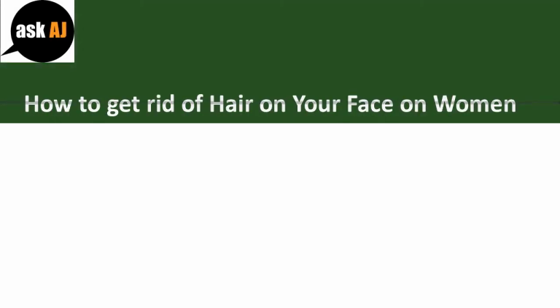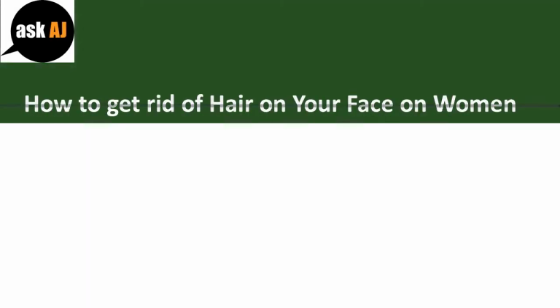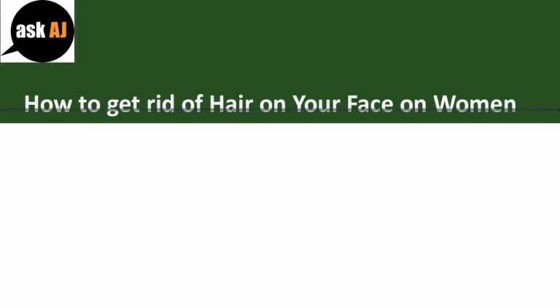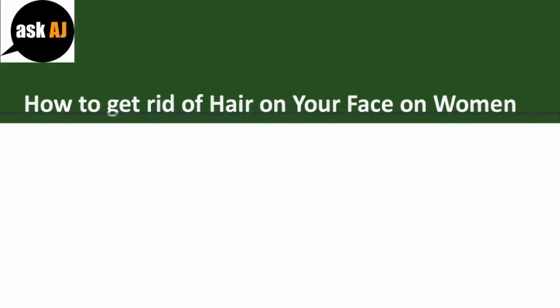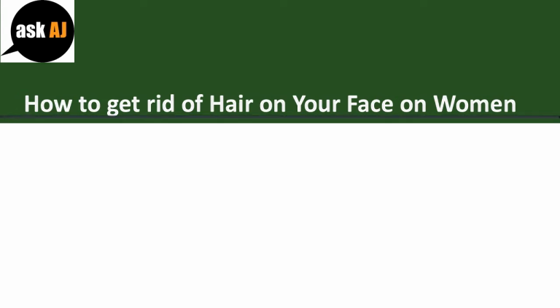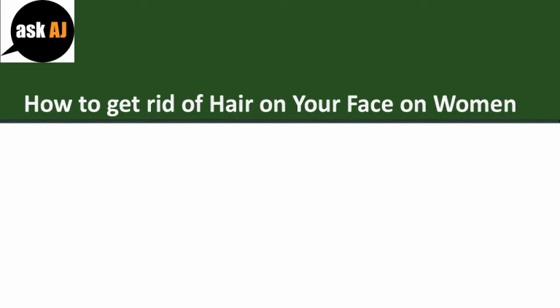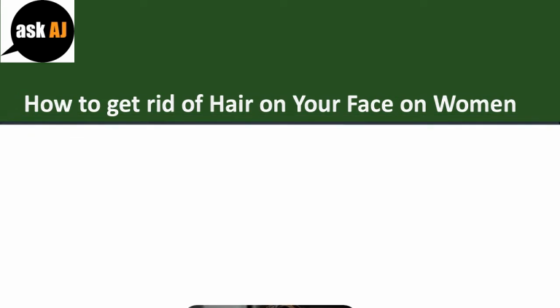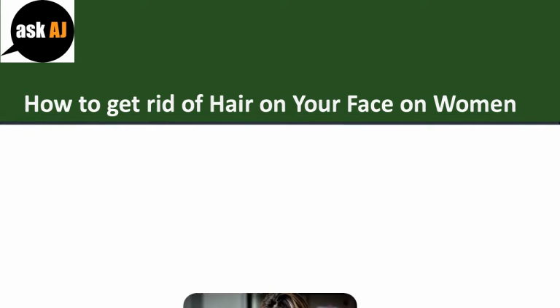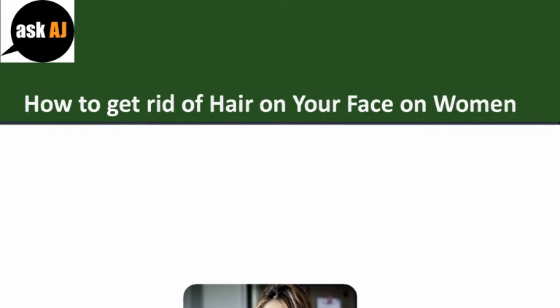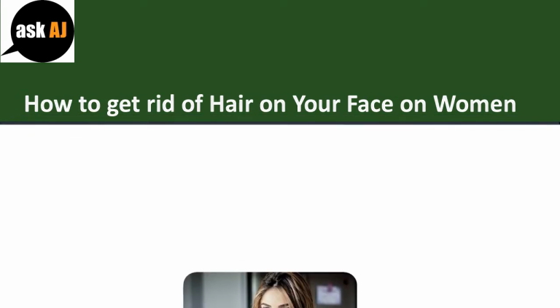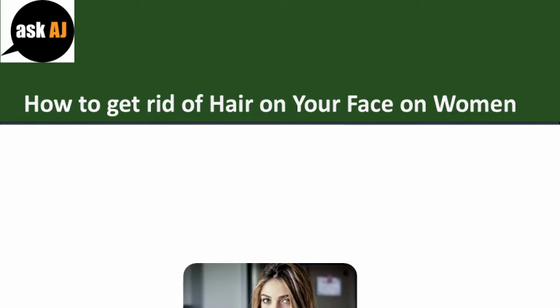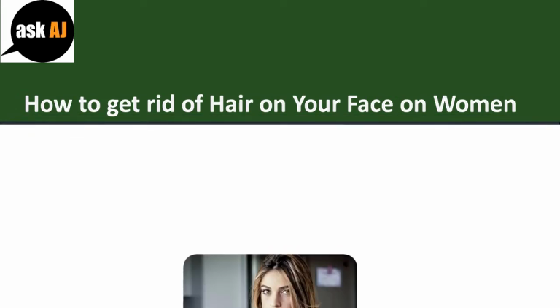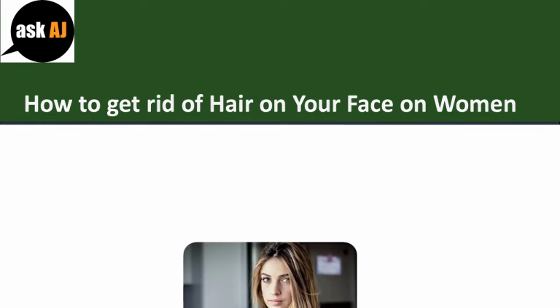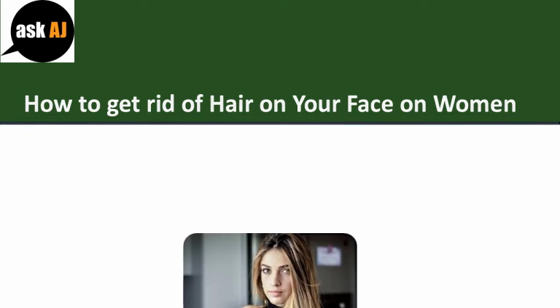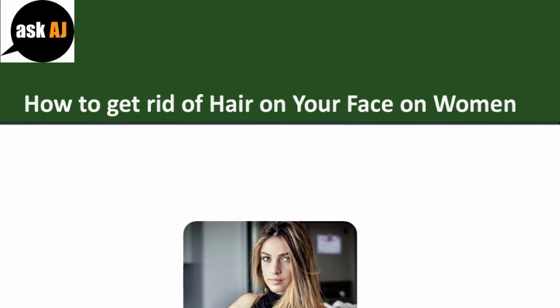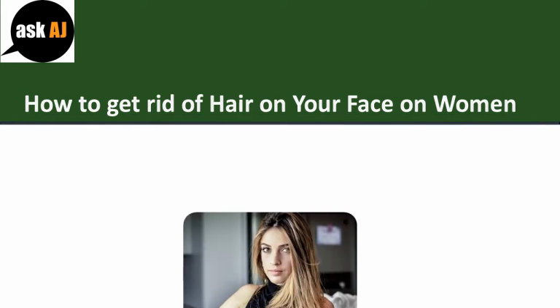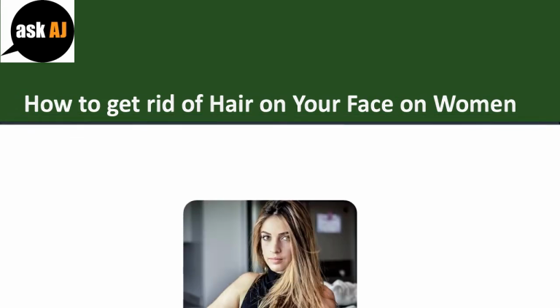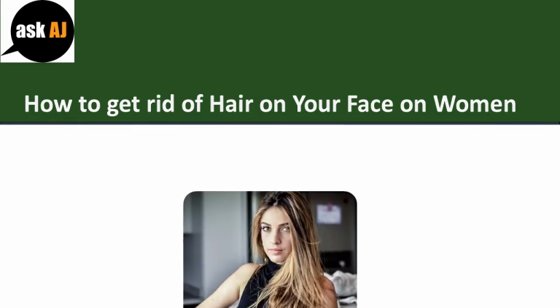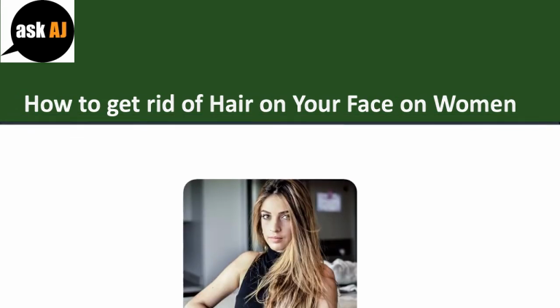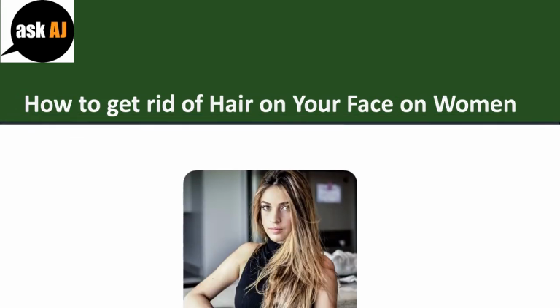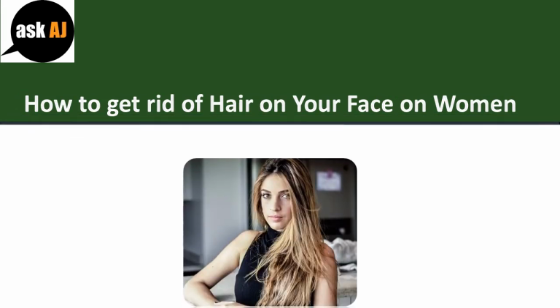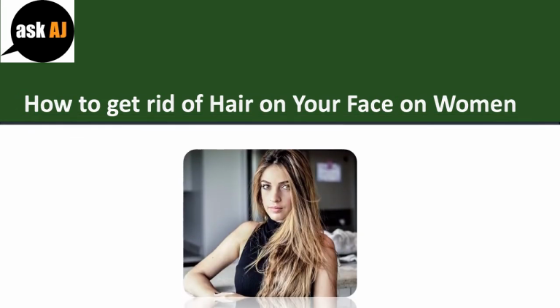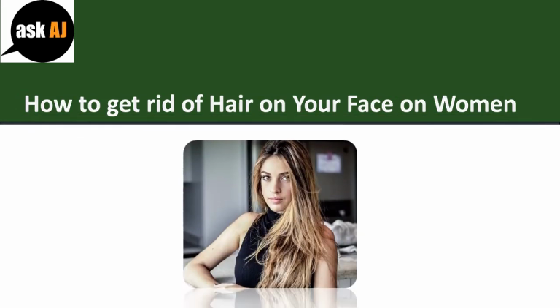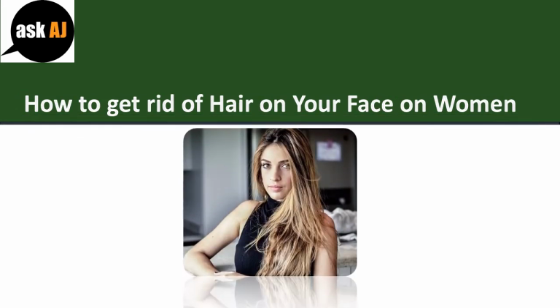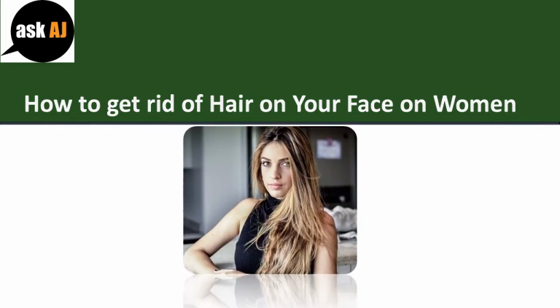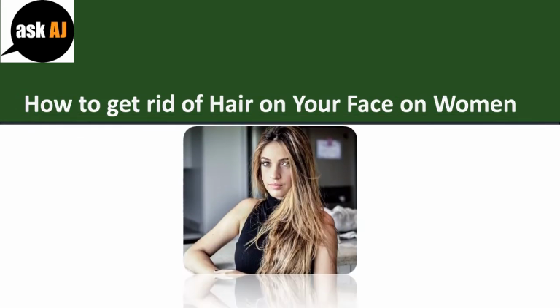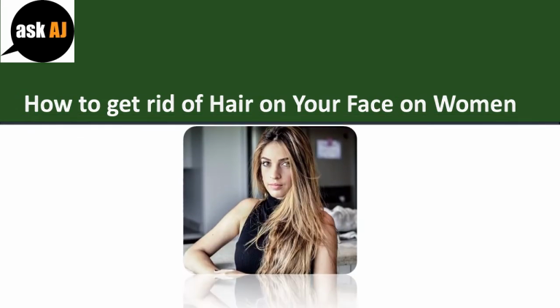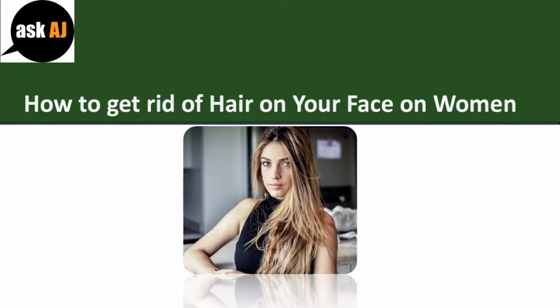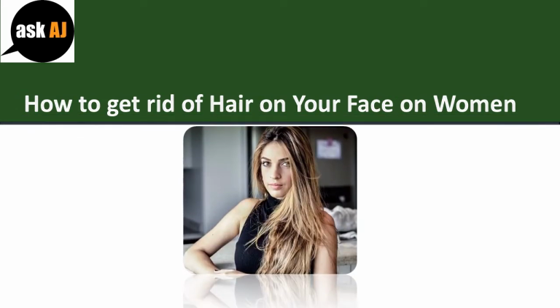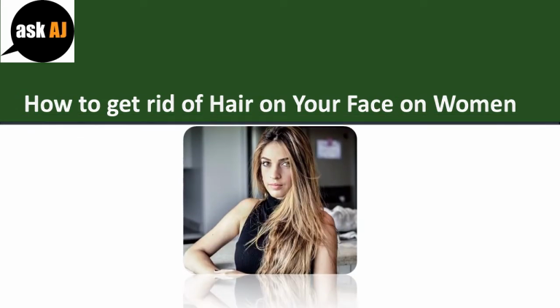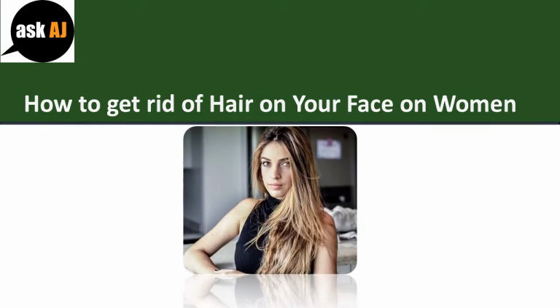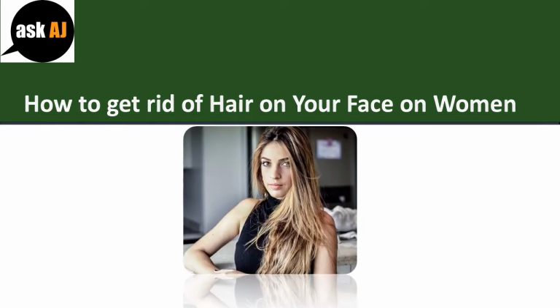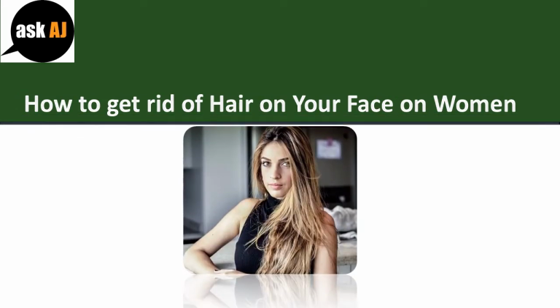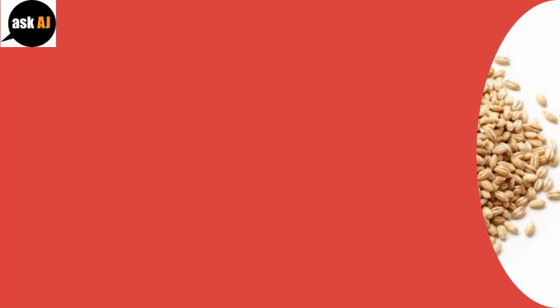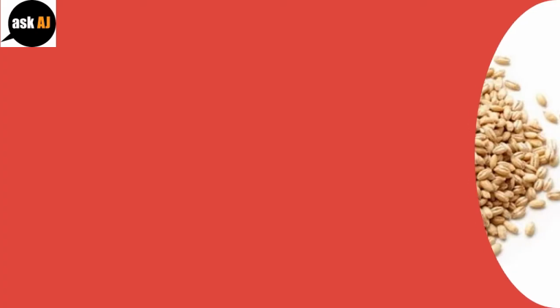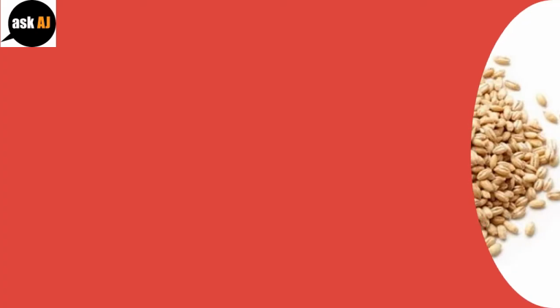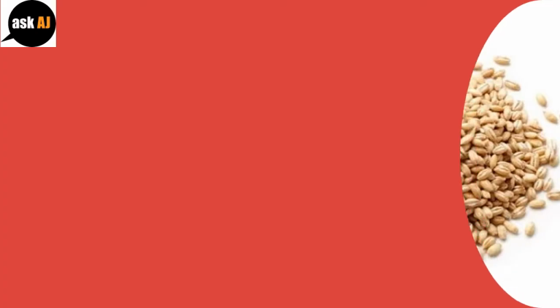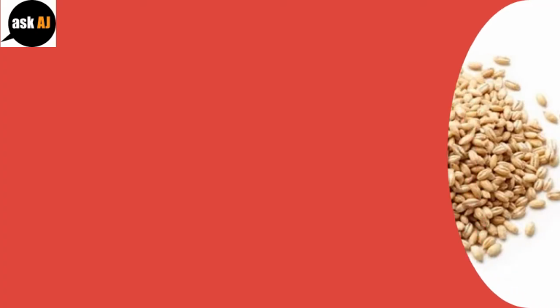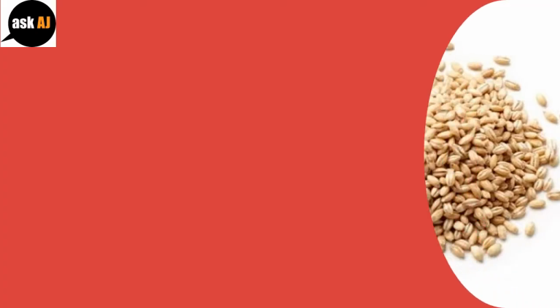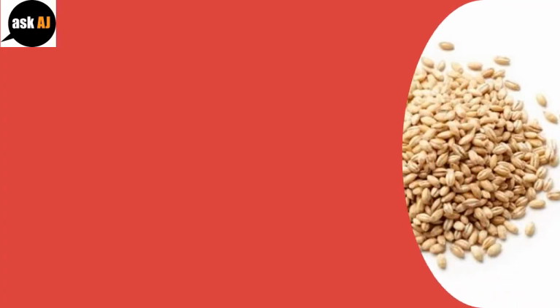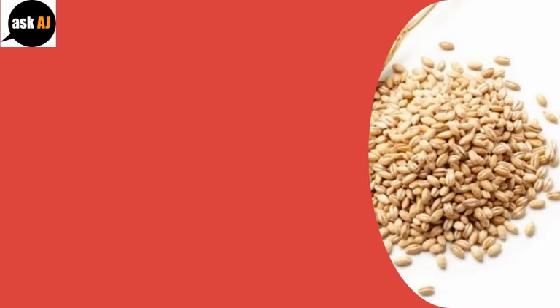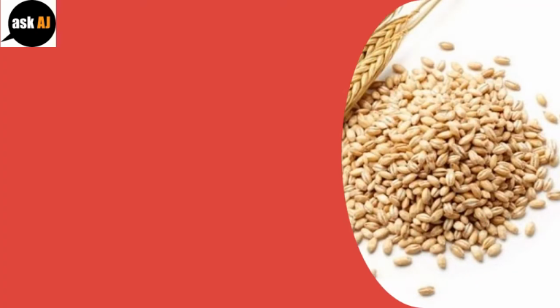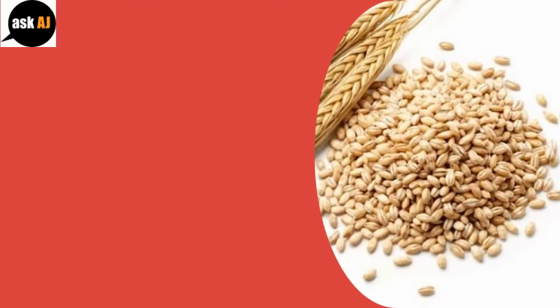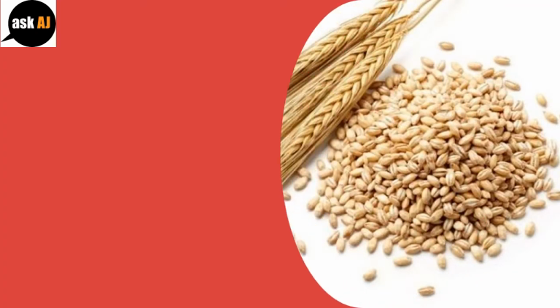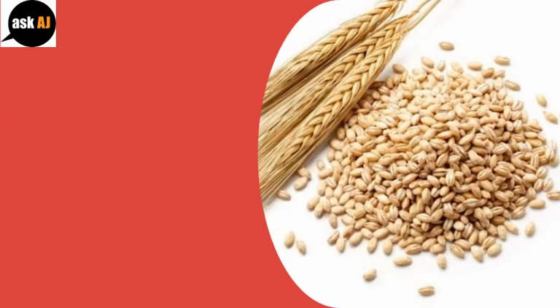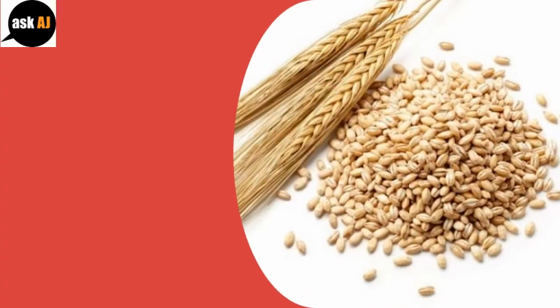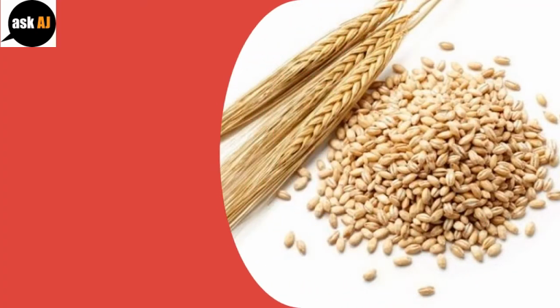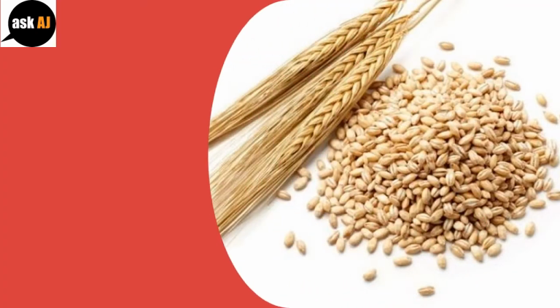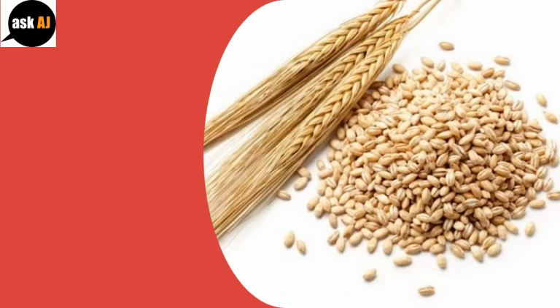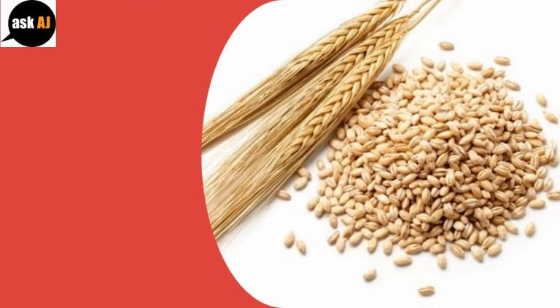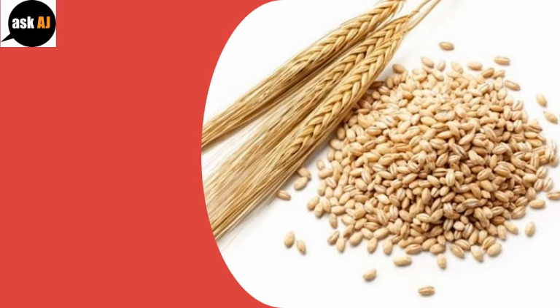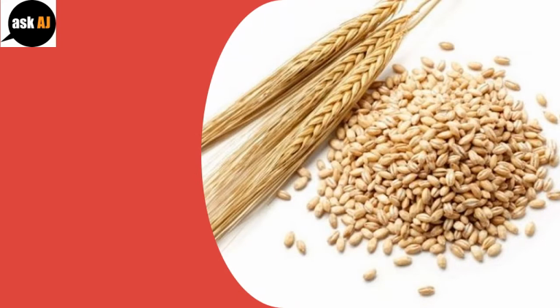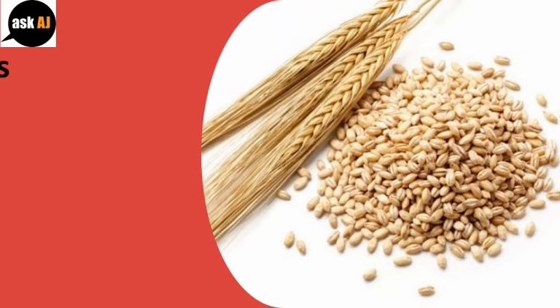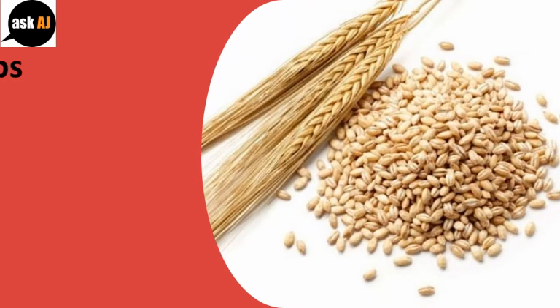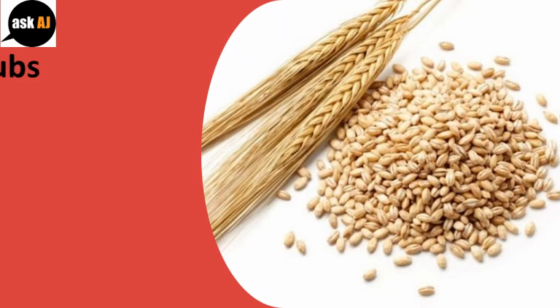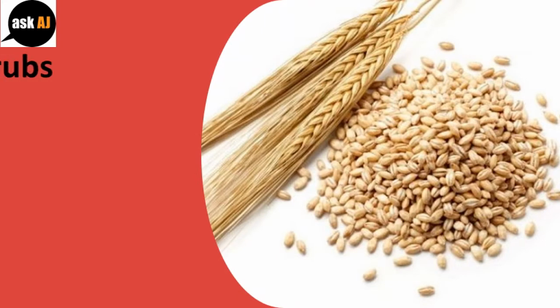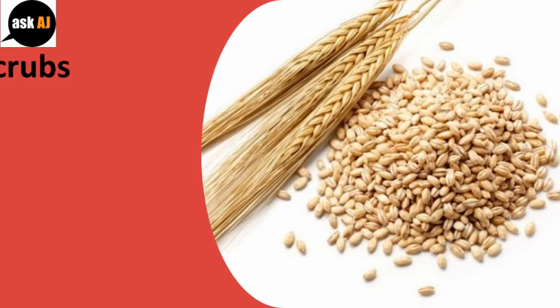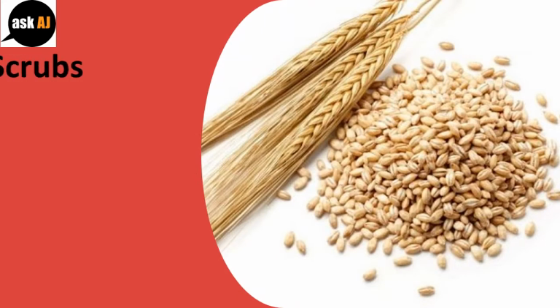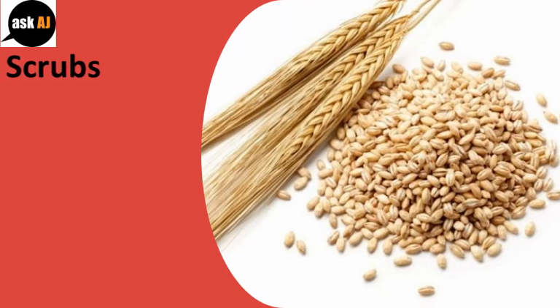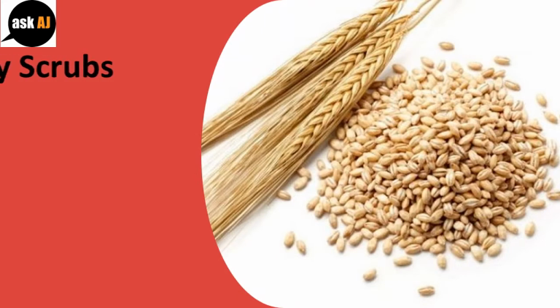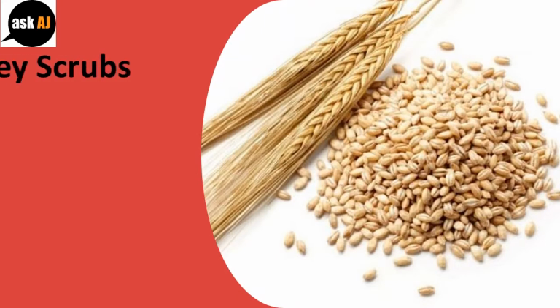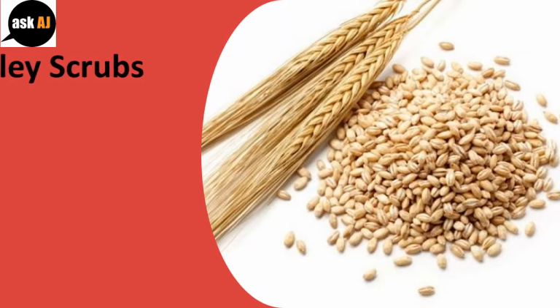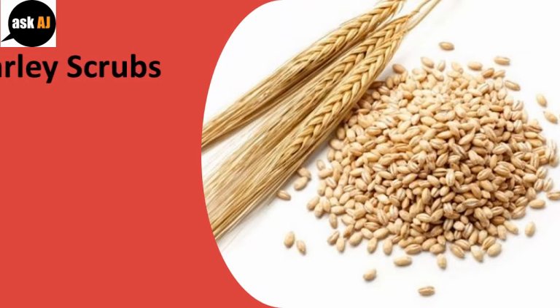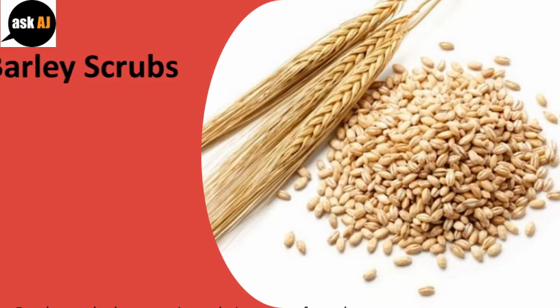How to get rid of hair on your face on women. Barley Scrubs.